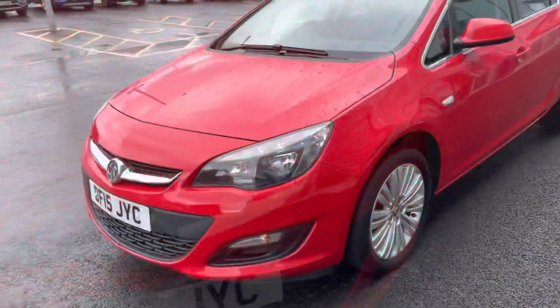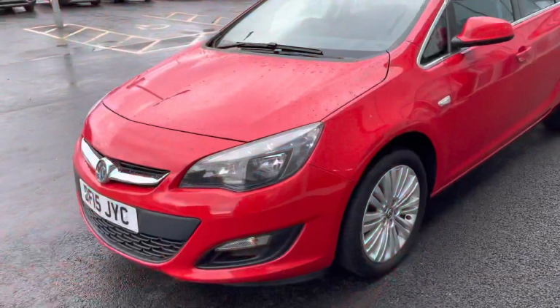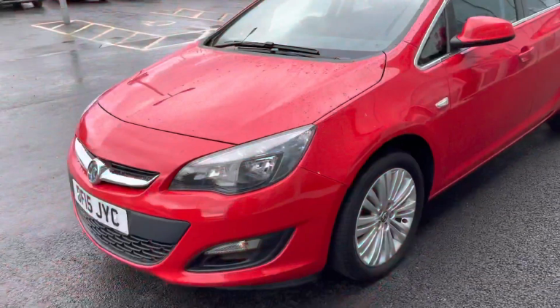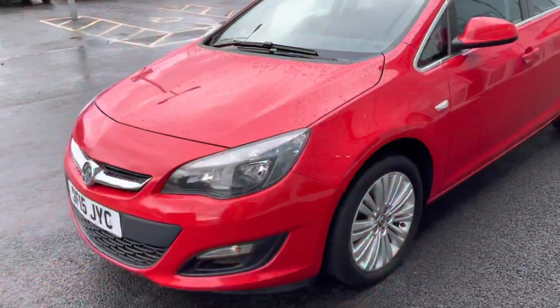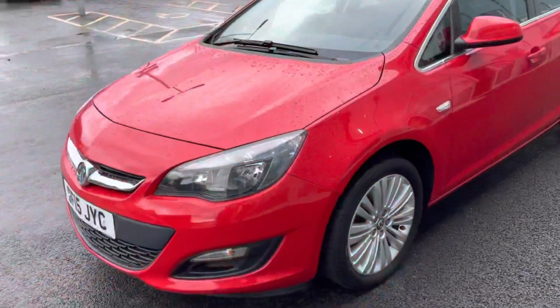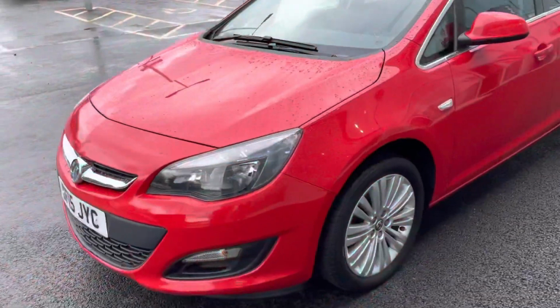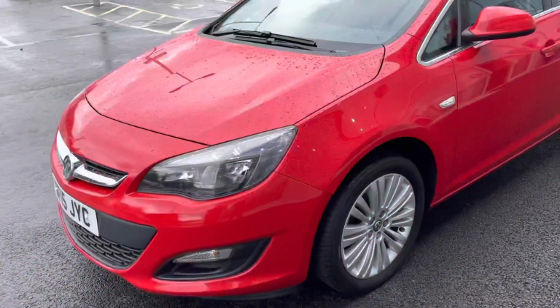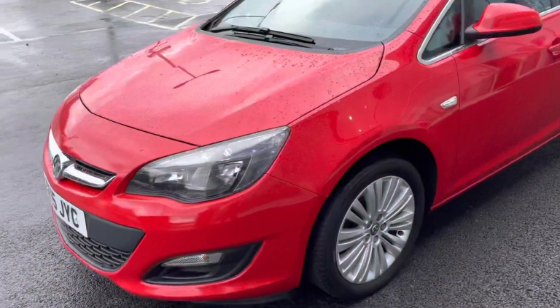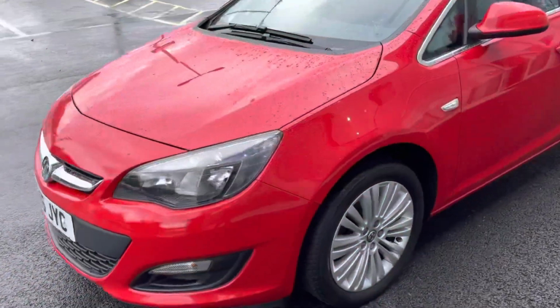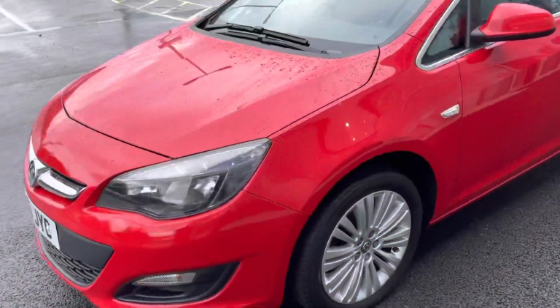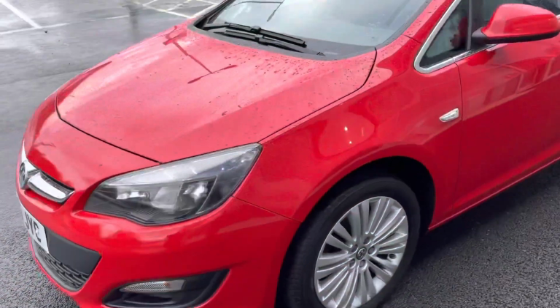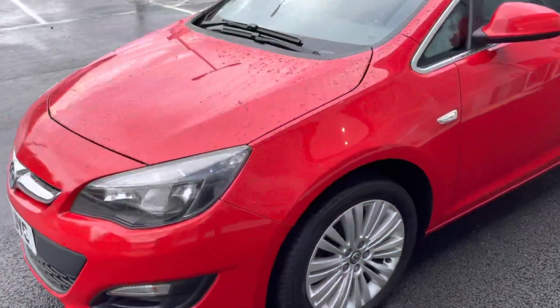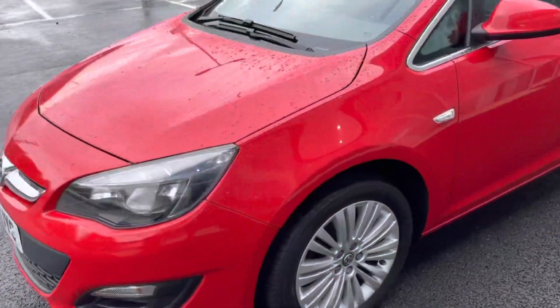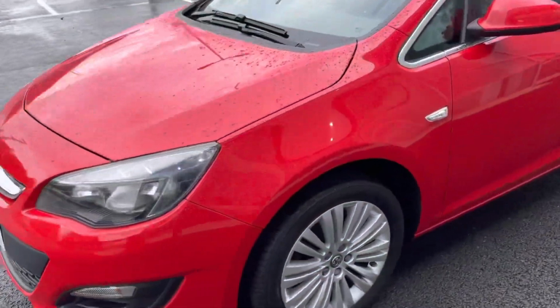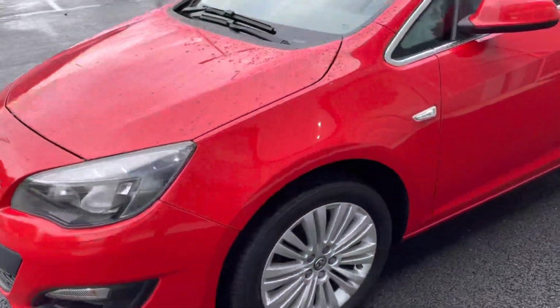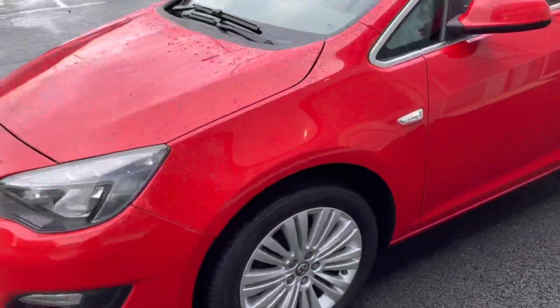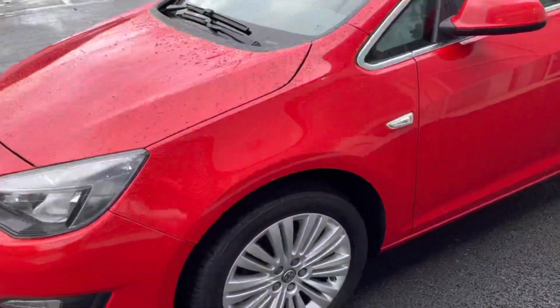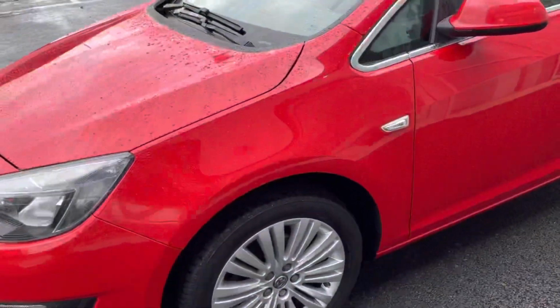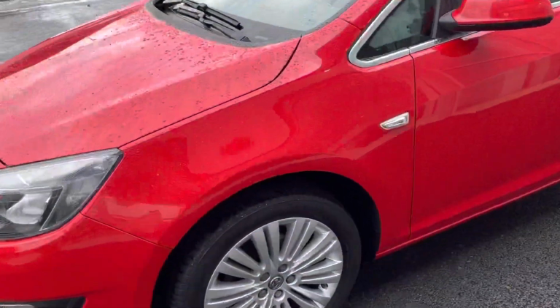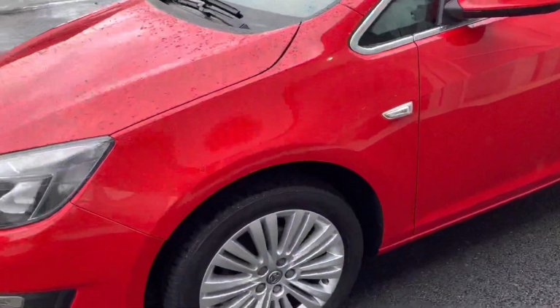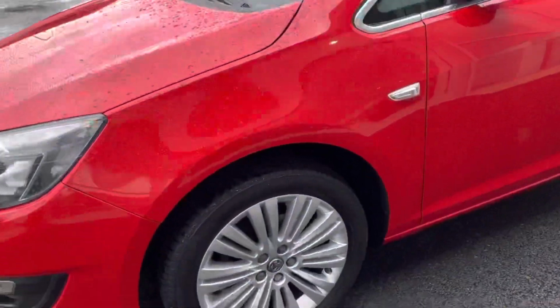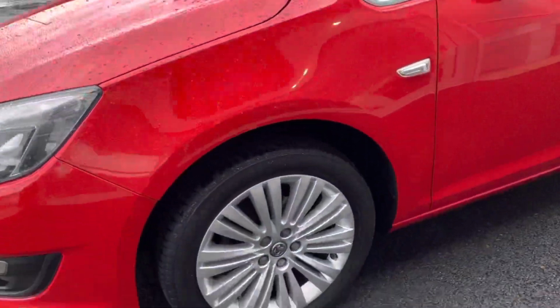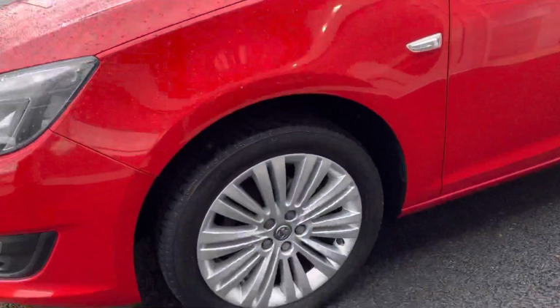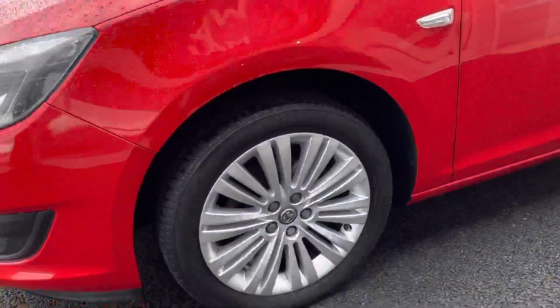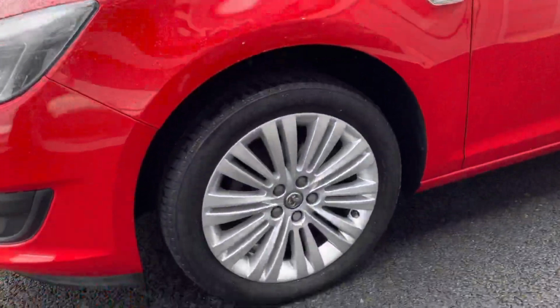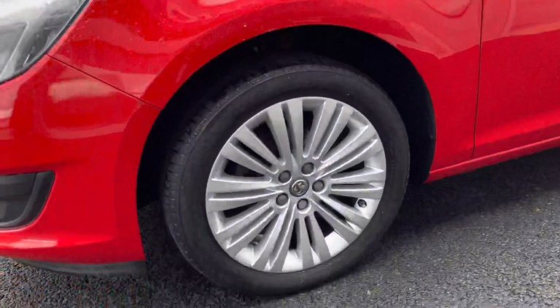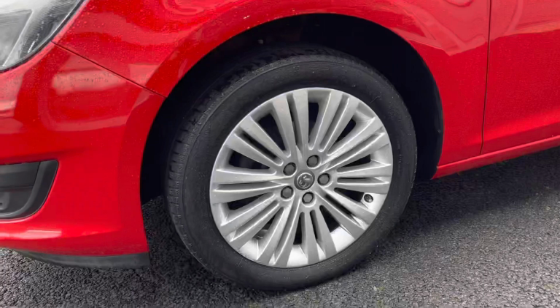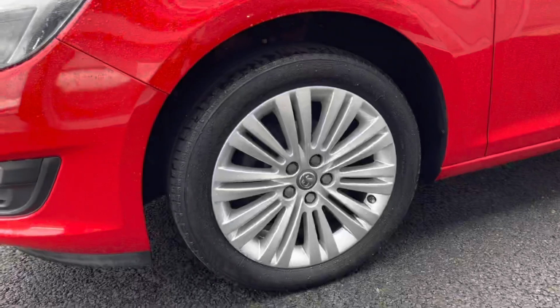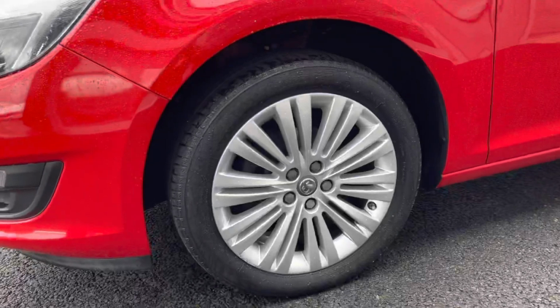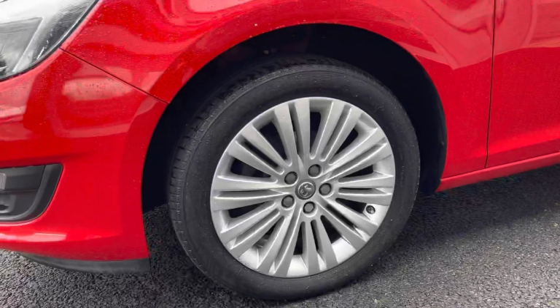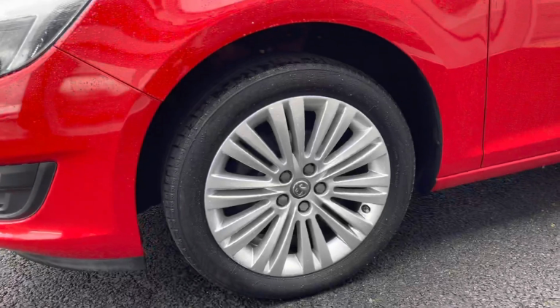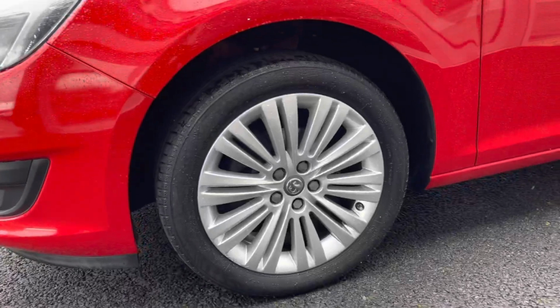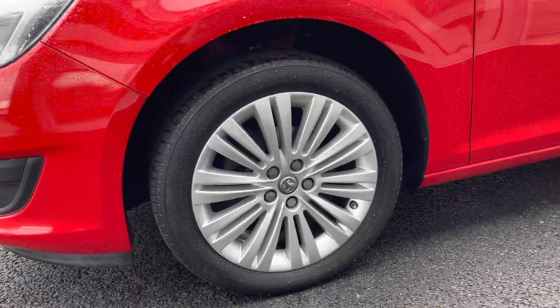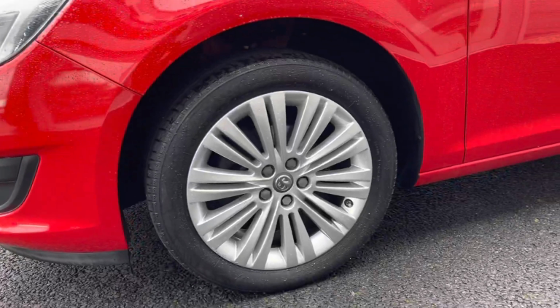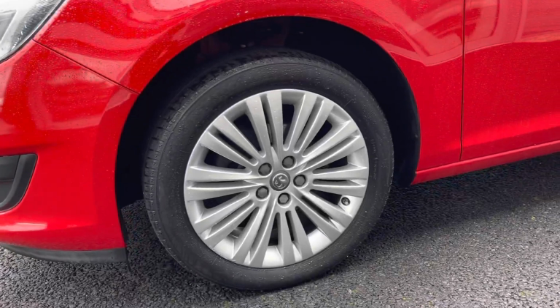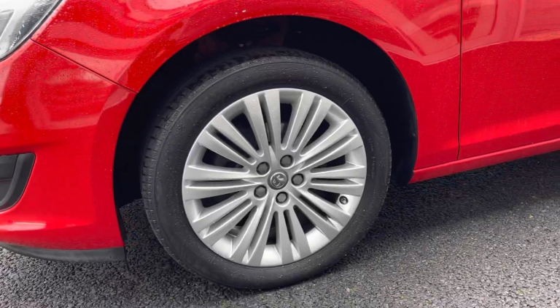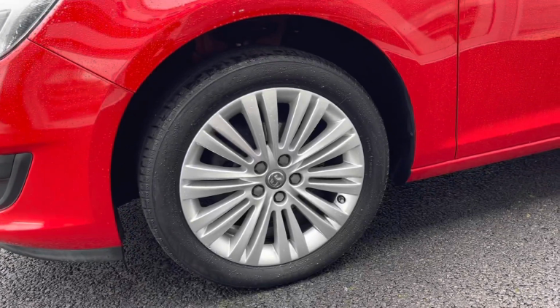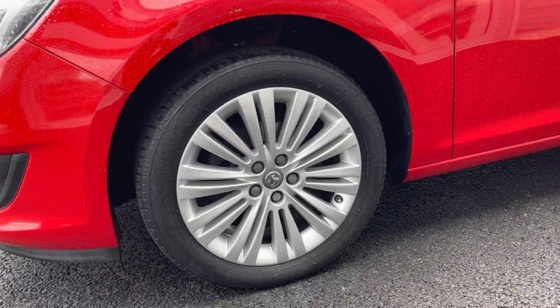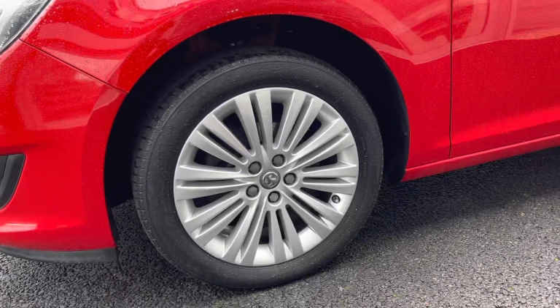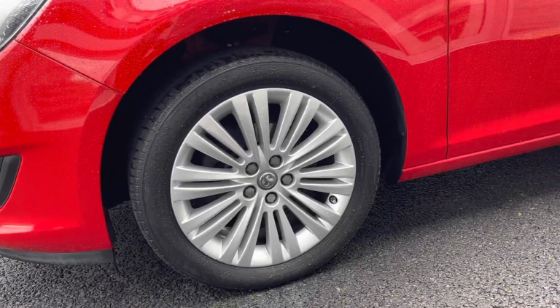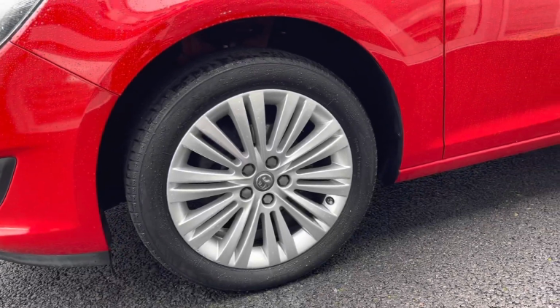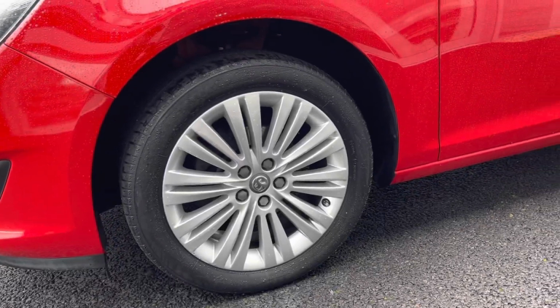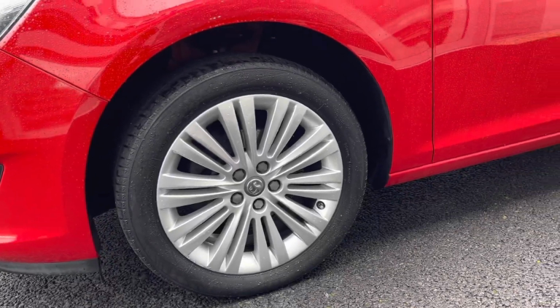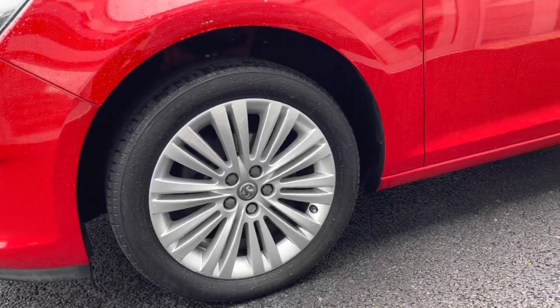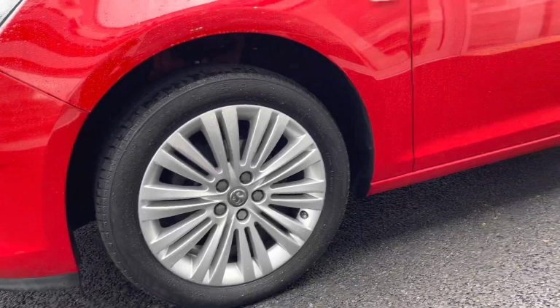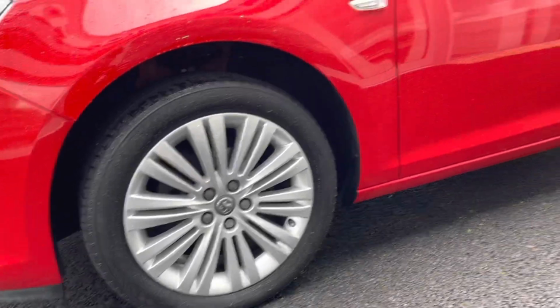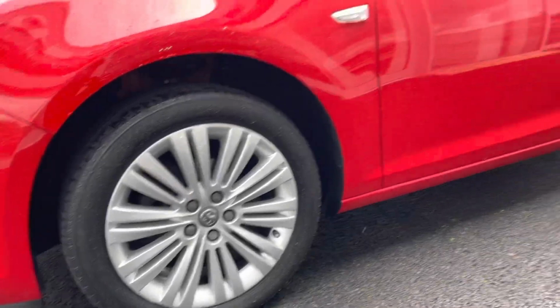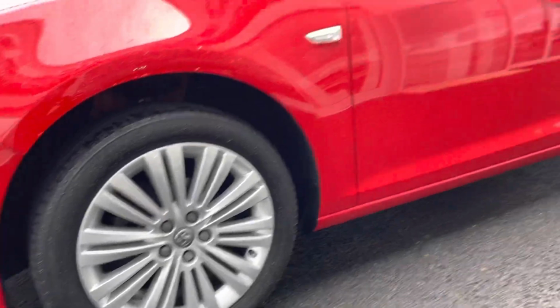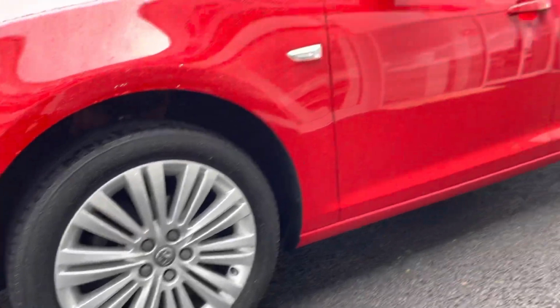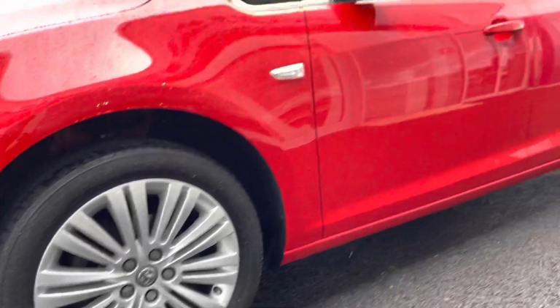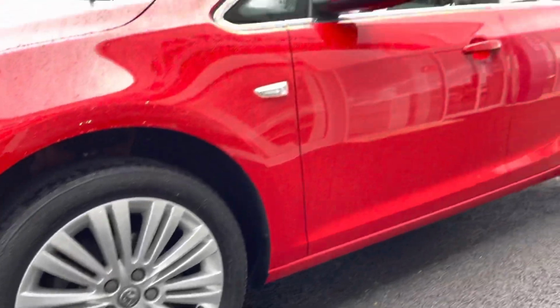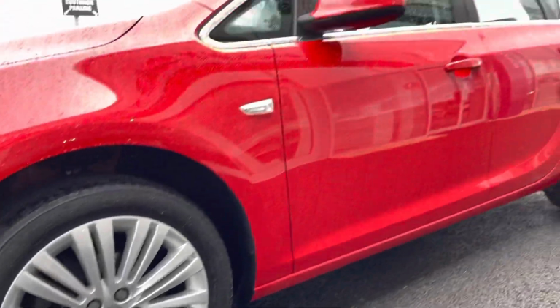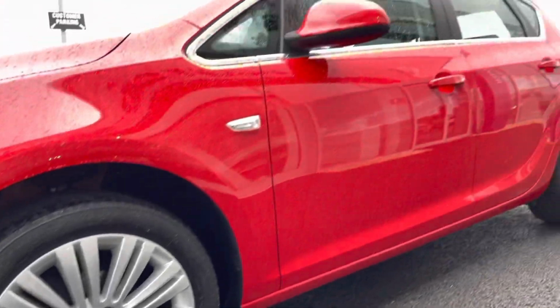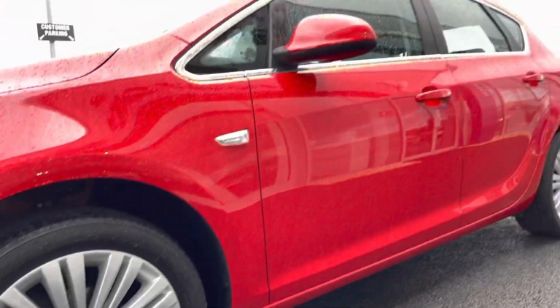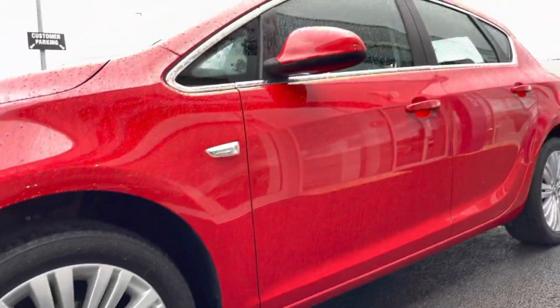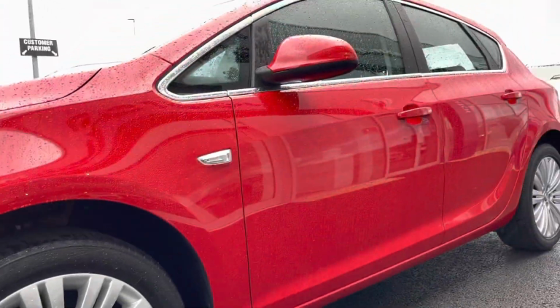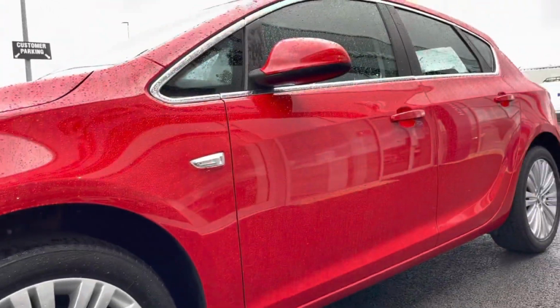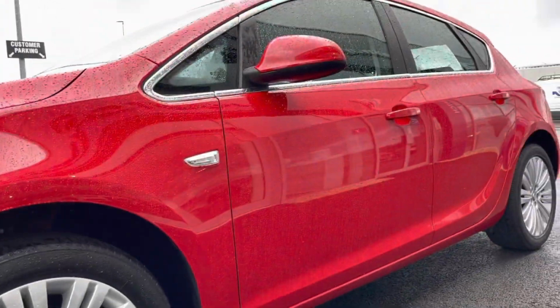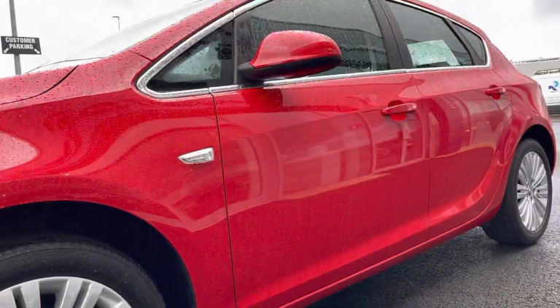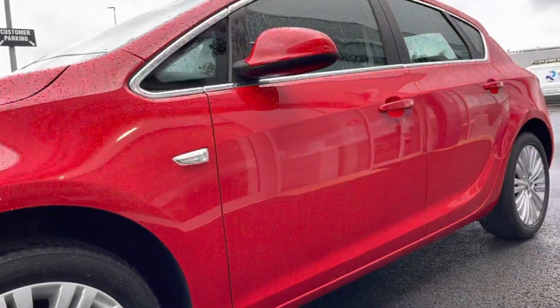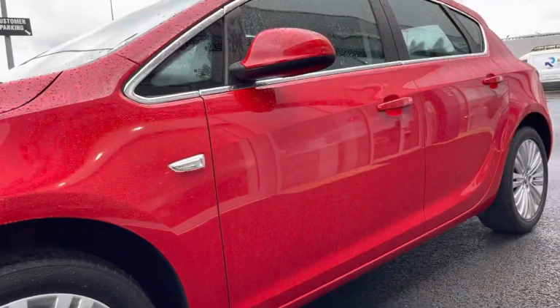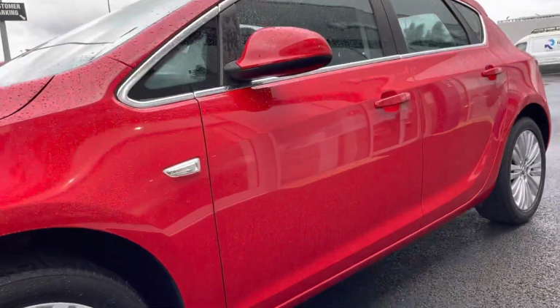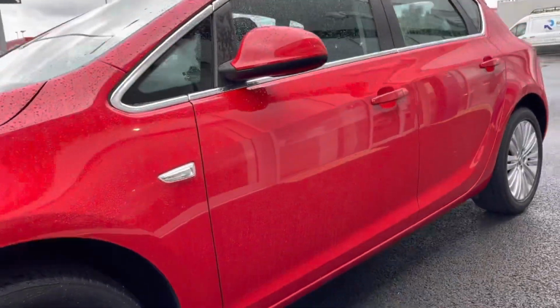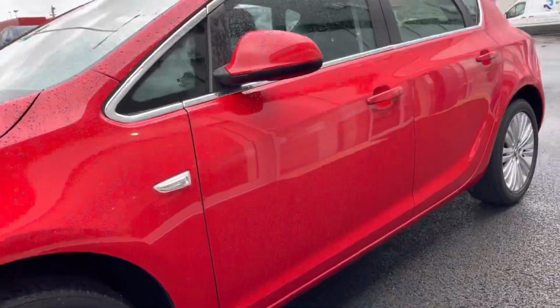Now if we take a look down on the passenger side, we've got alloy wheels which are actually in fantastic condition — all four of them as well.